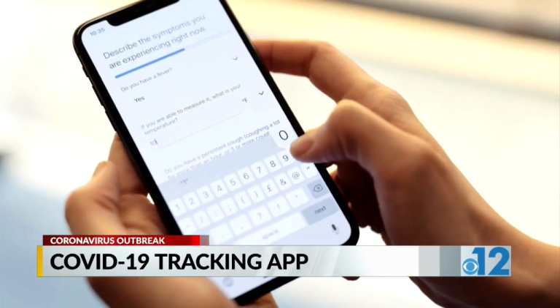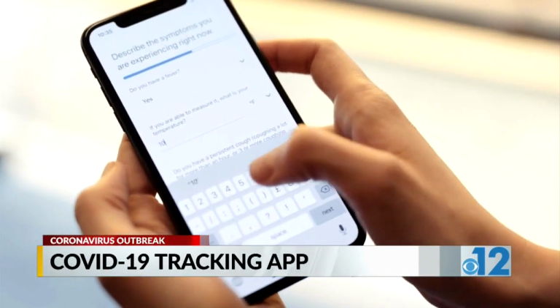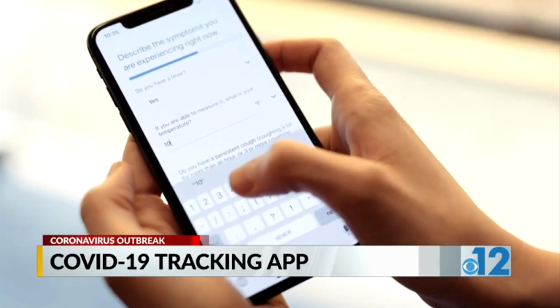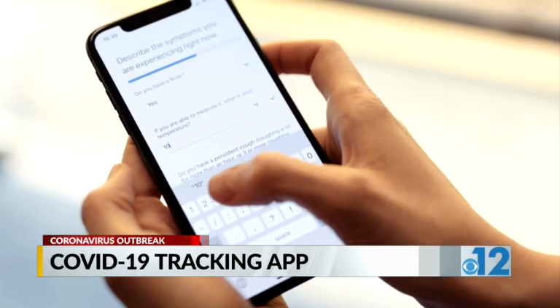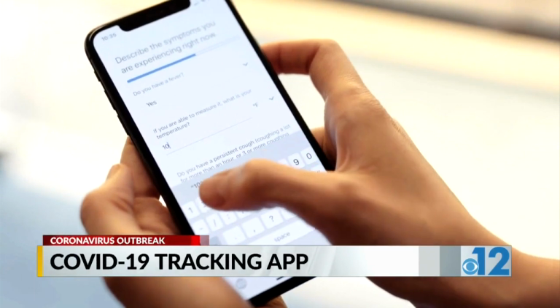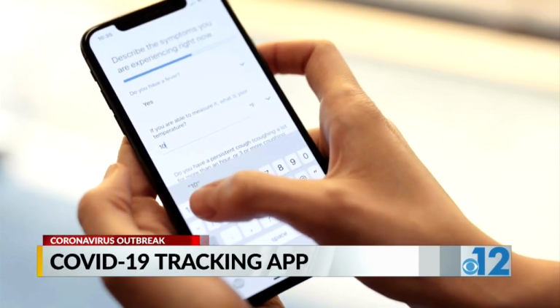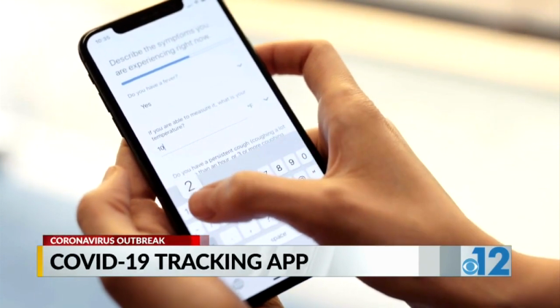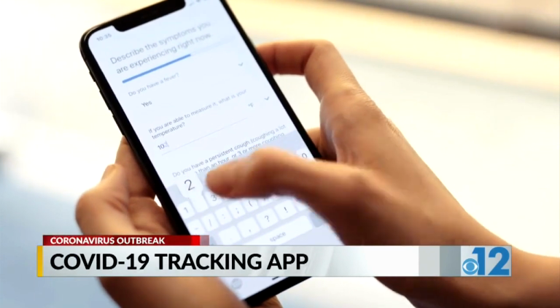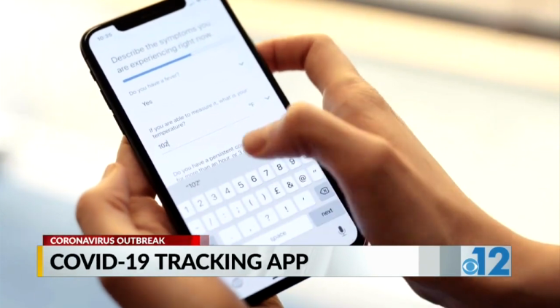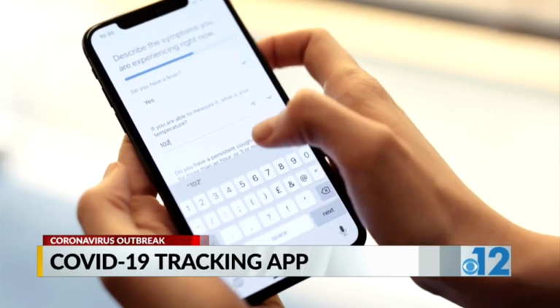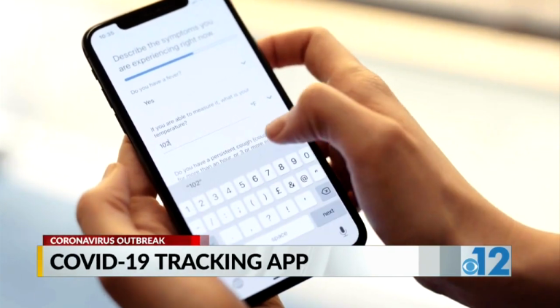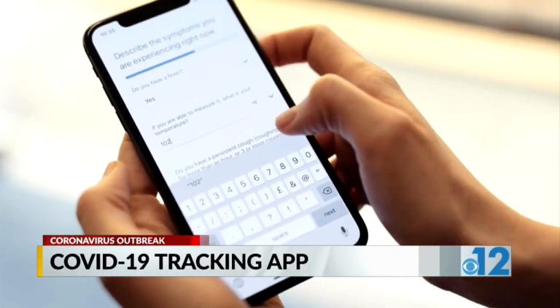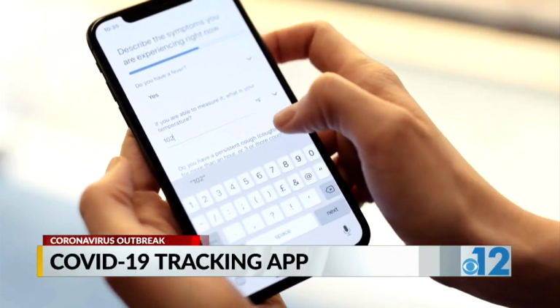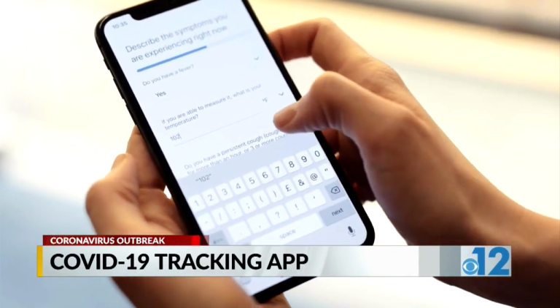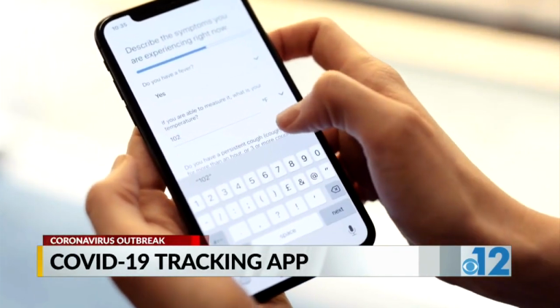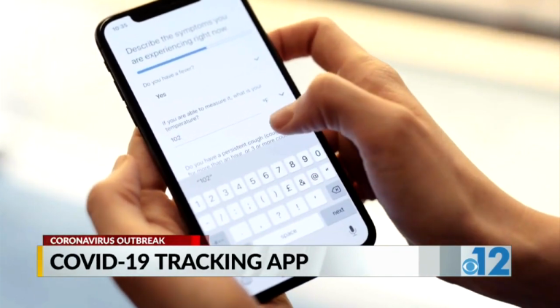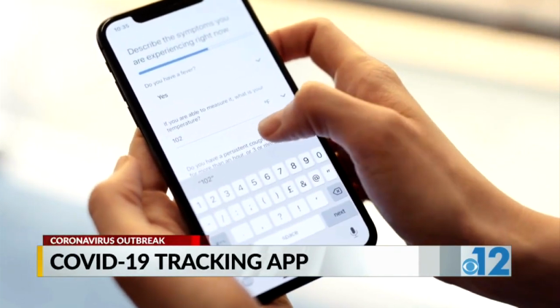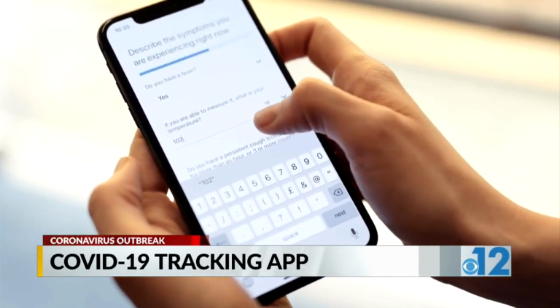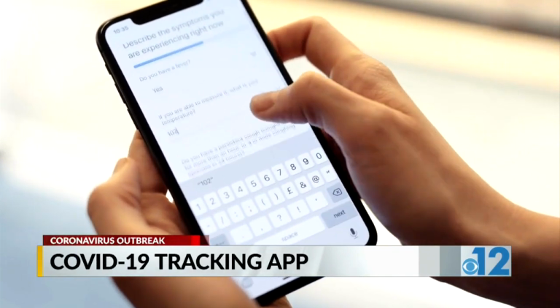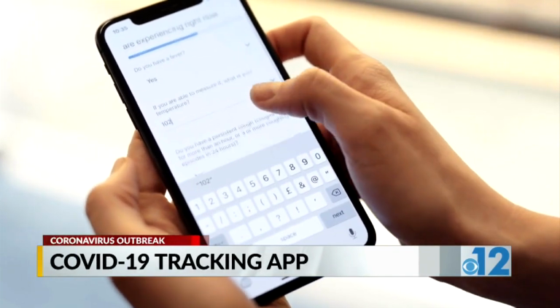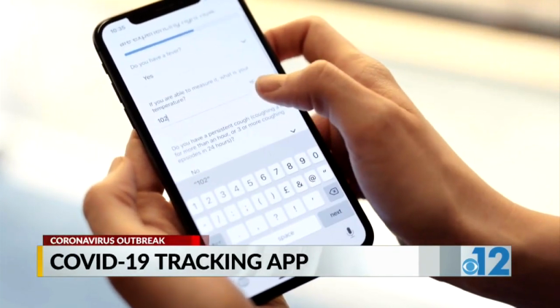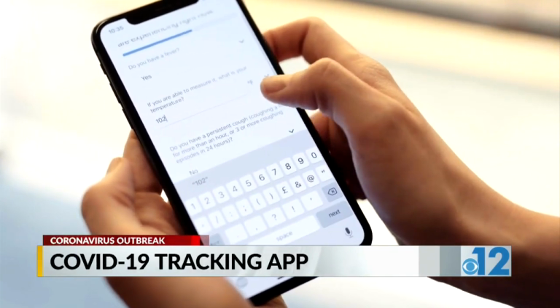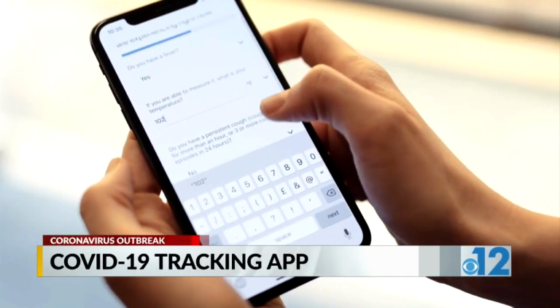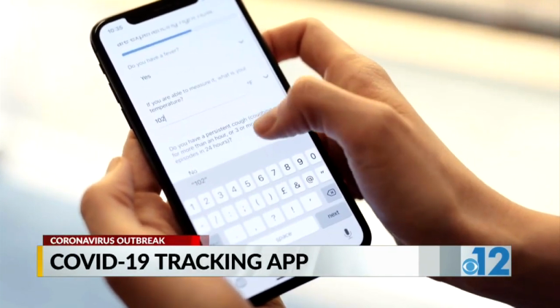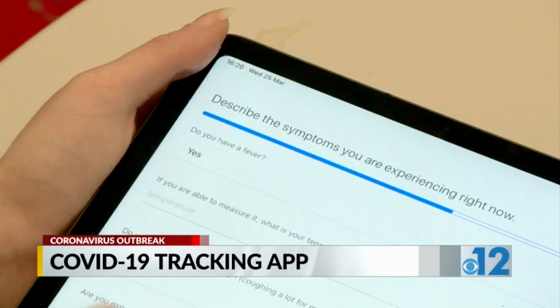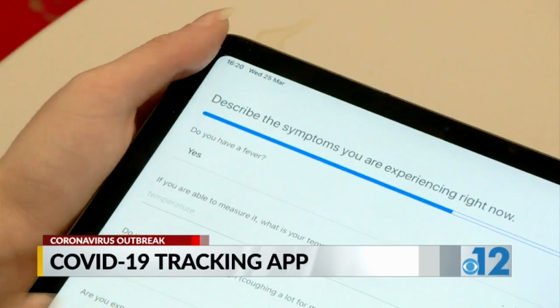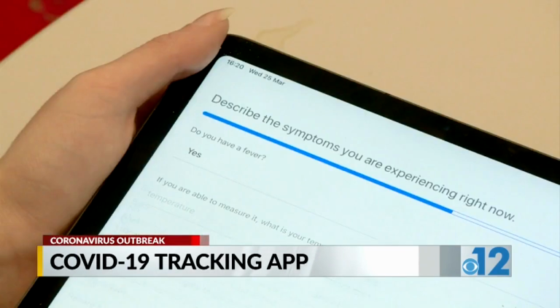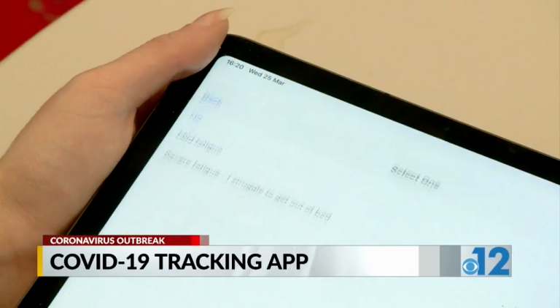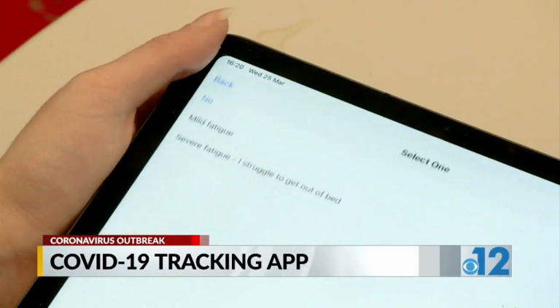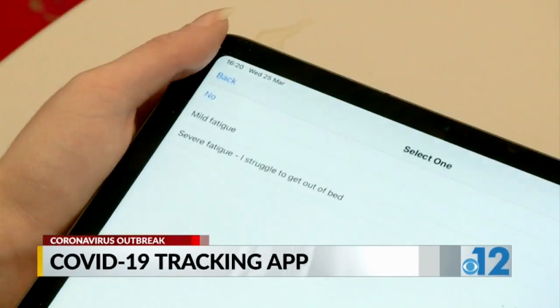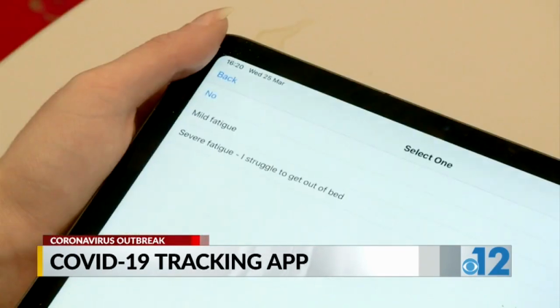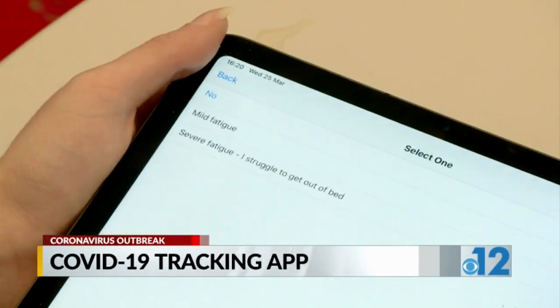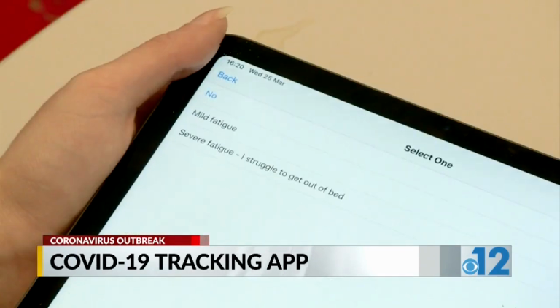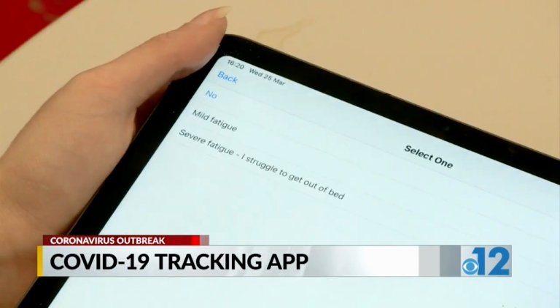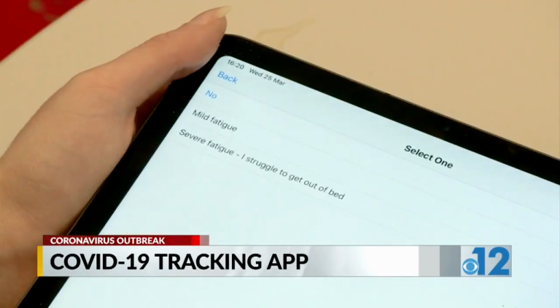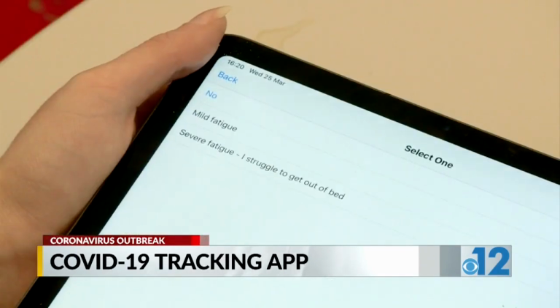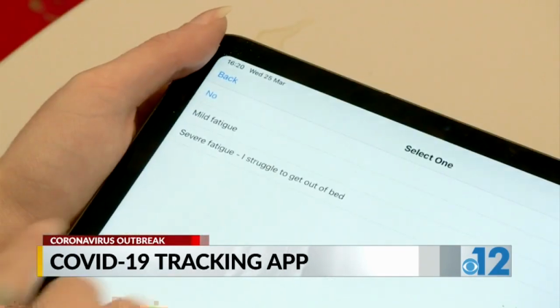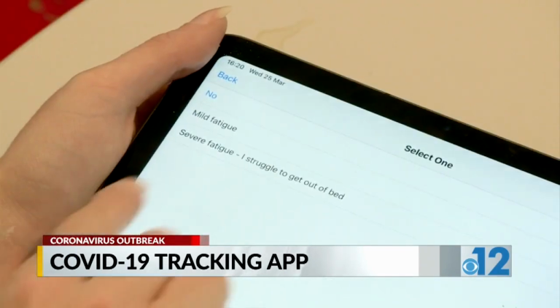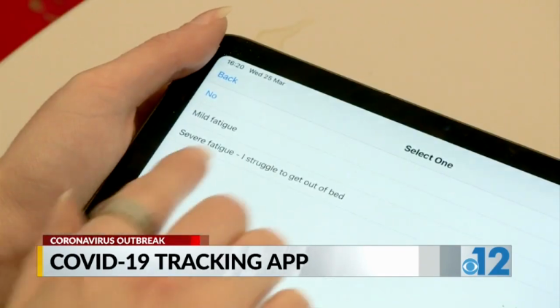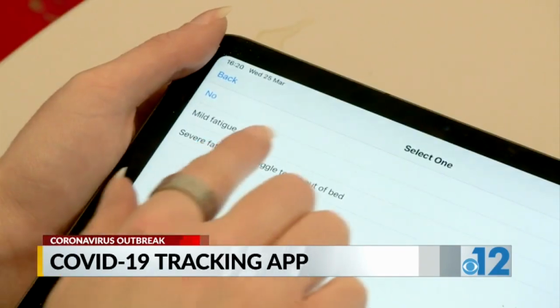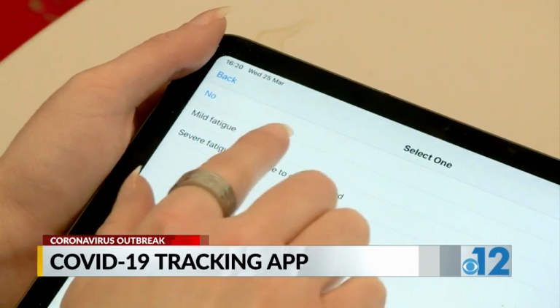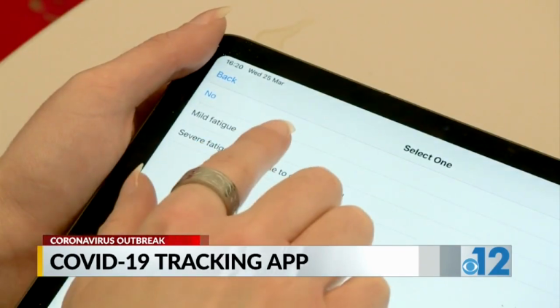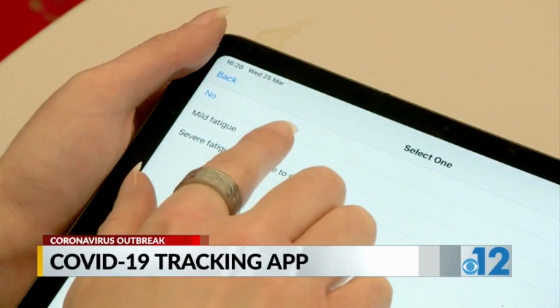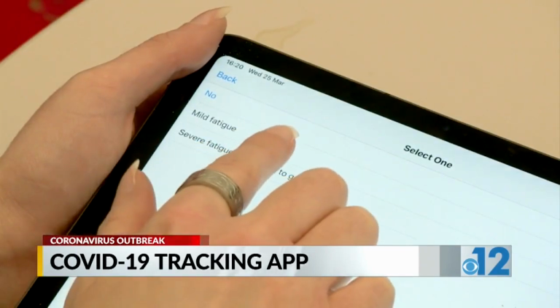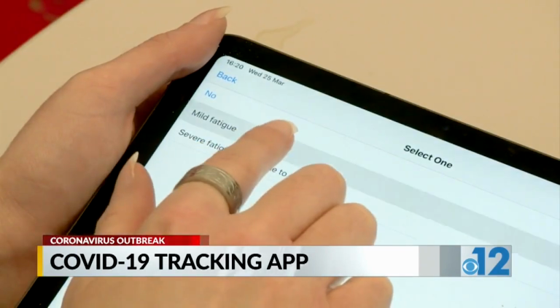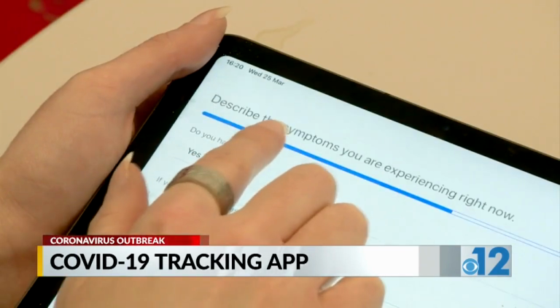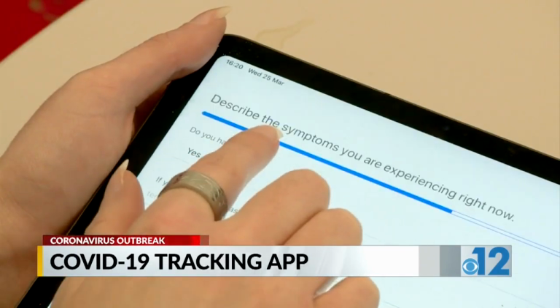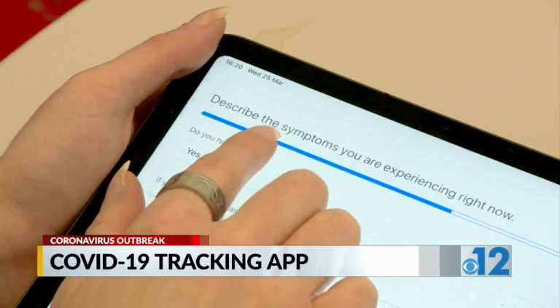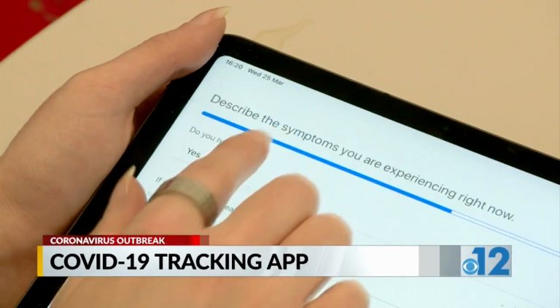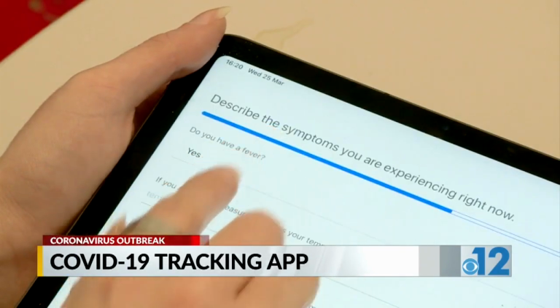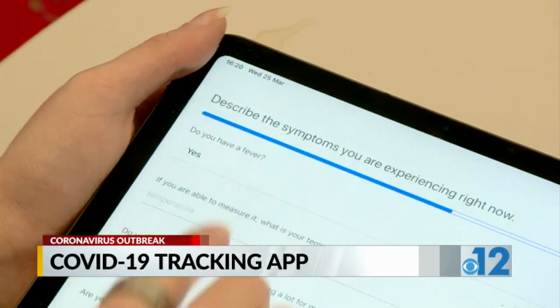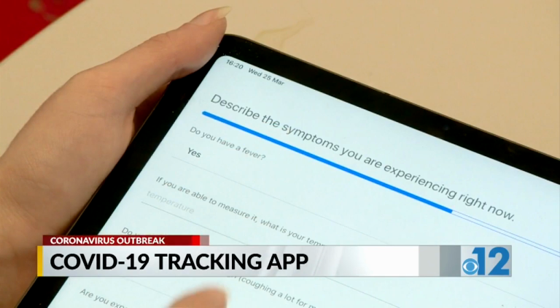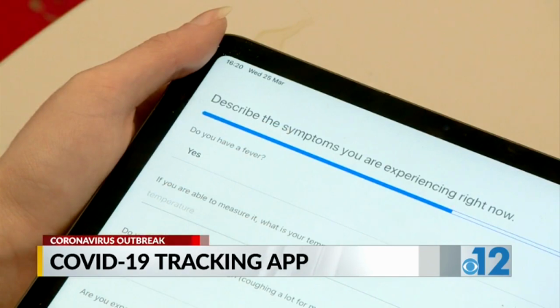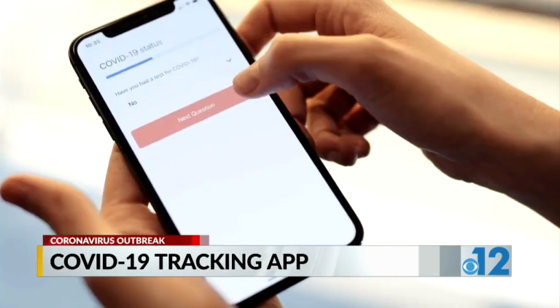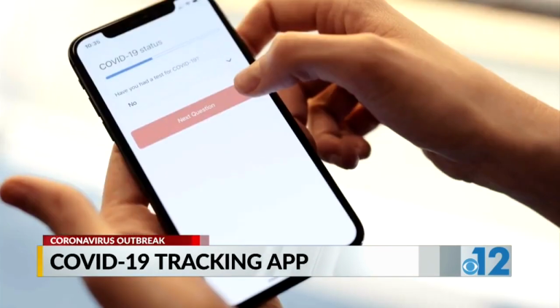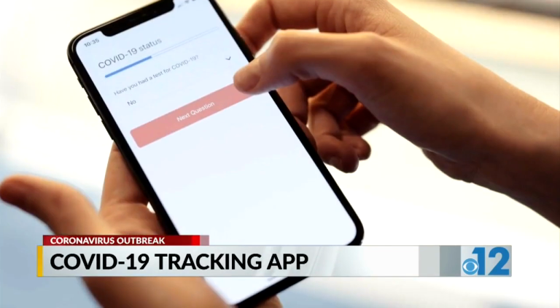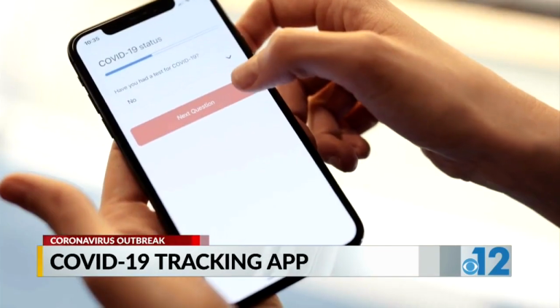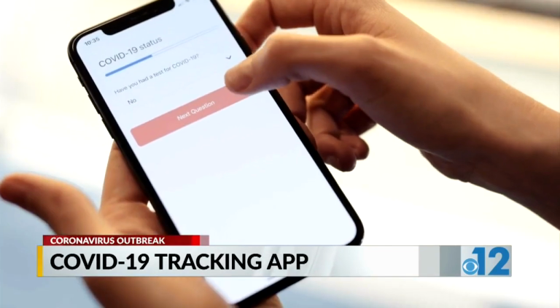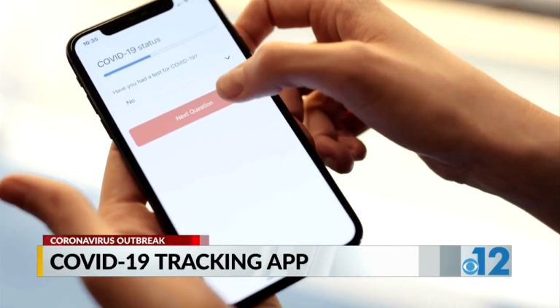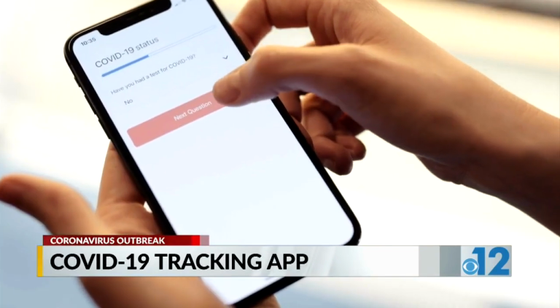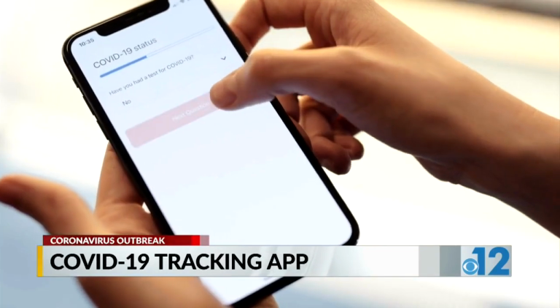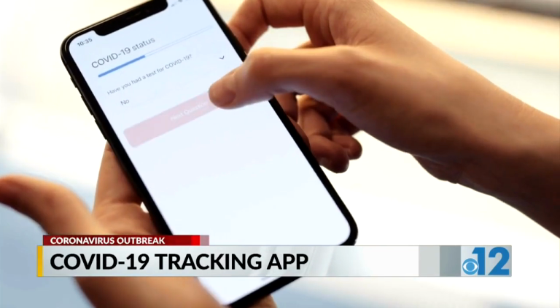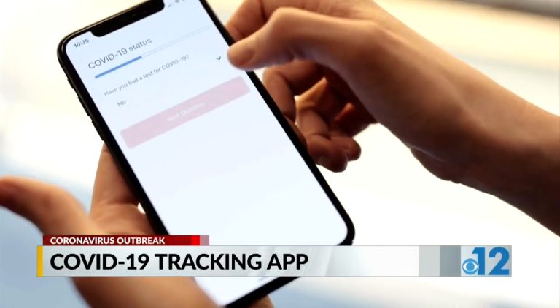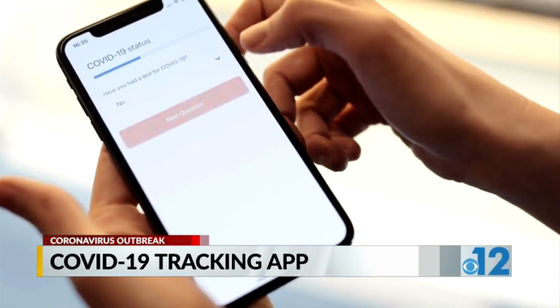Researchers track things like cough, fever, and fatigue, but they want users to check in even if they aren't showing coronavirus symptoms.